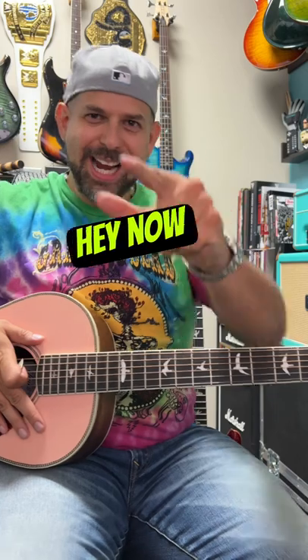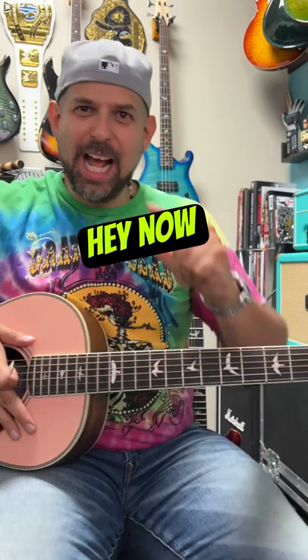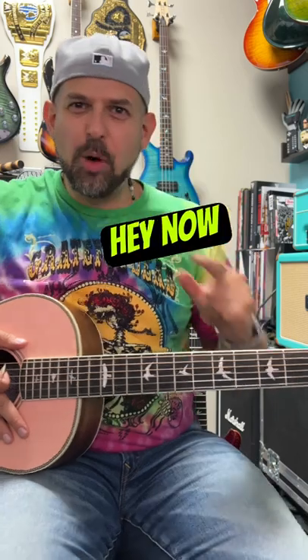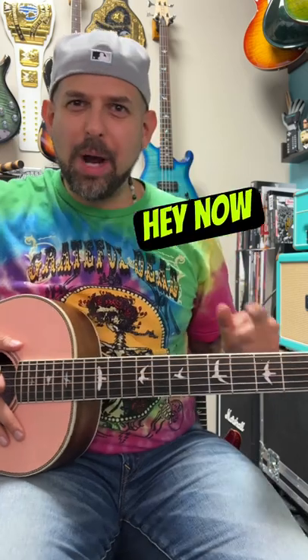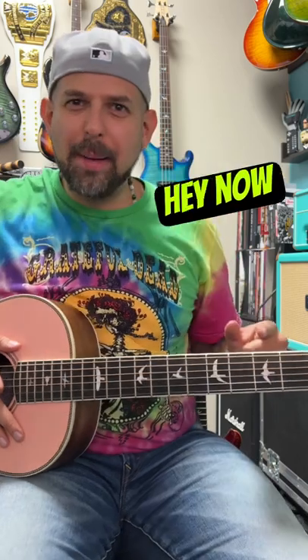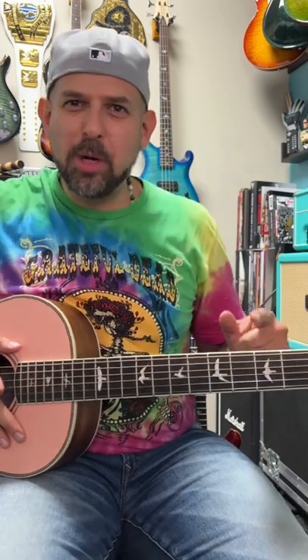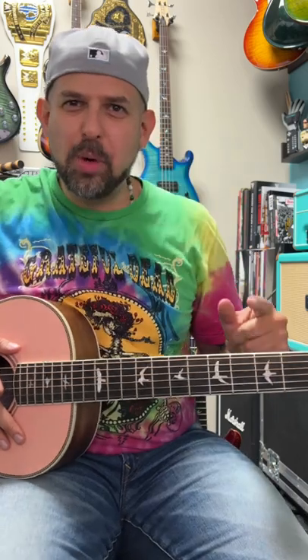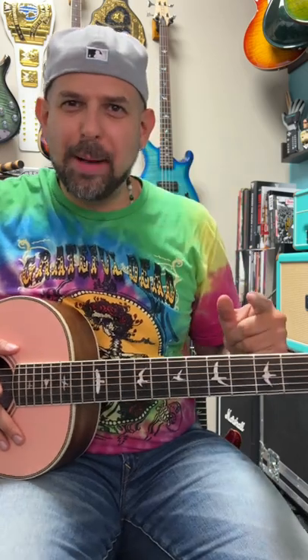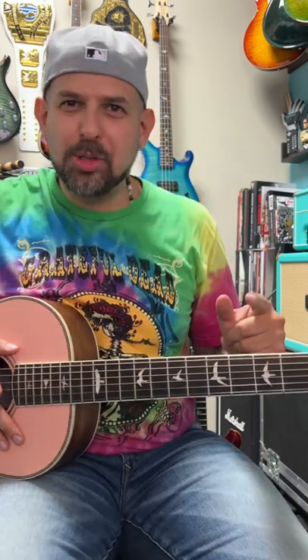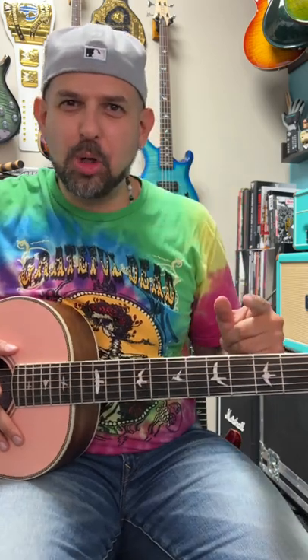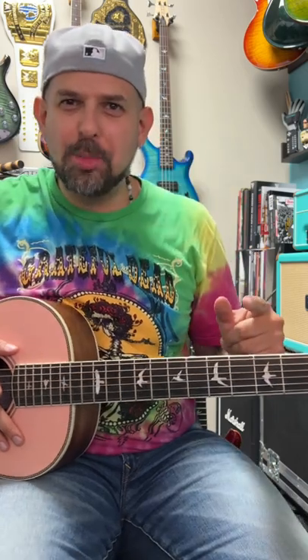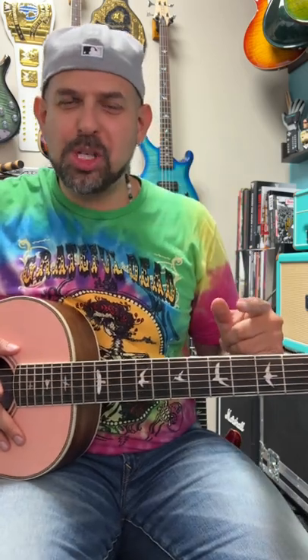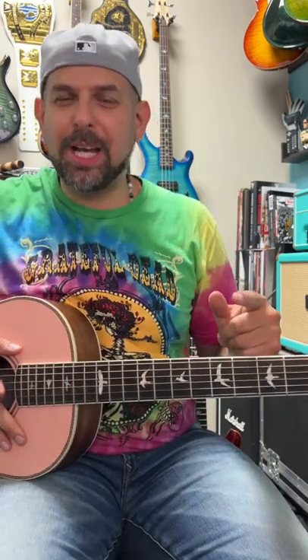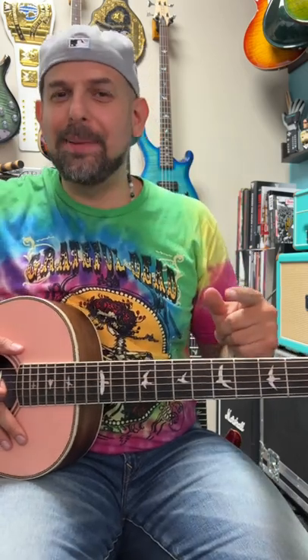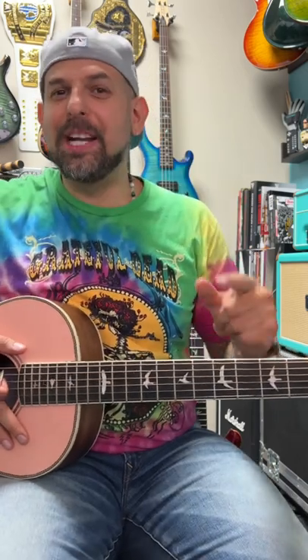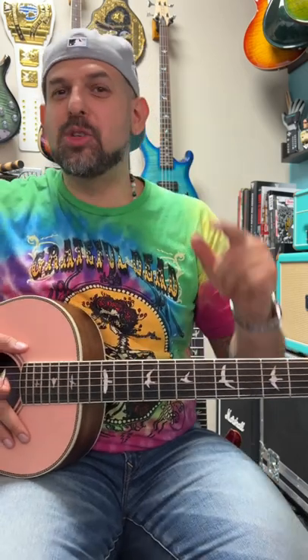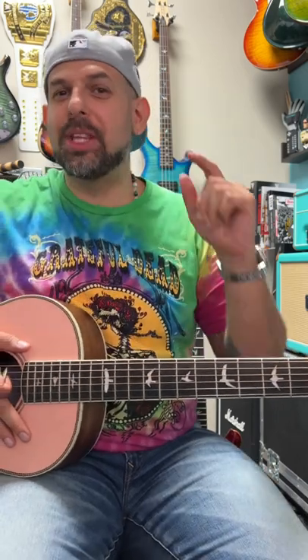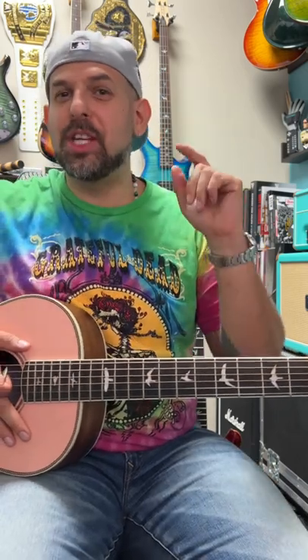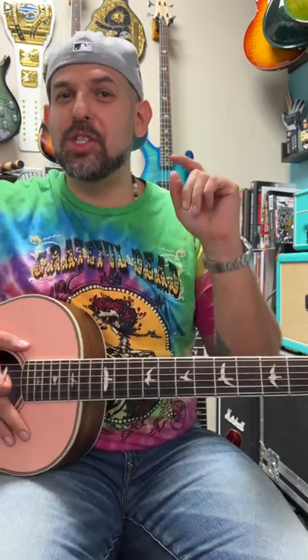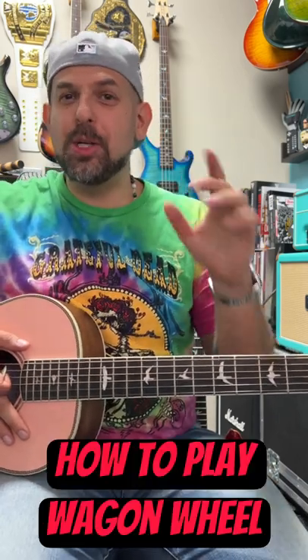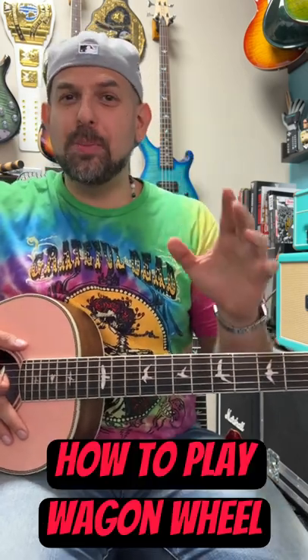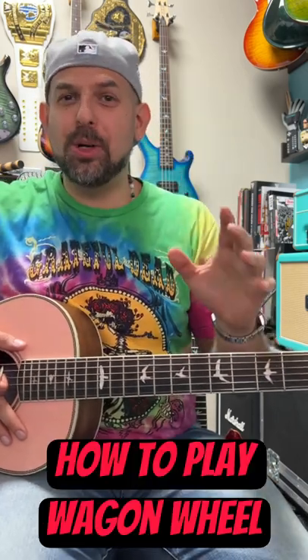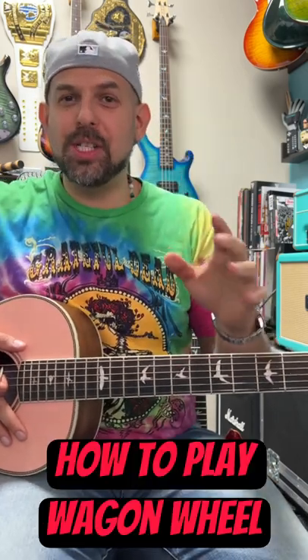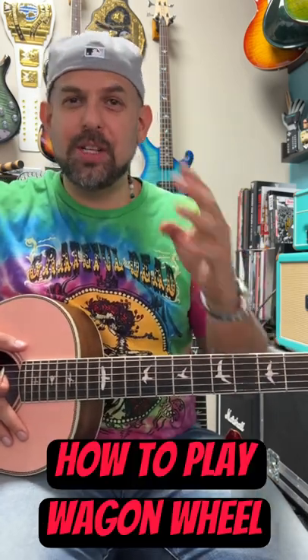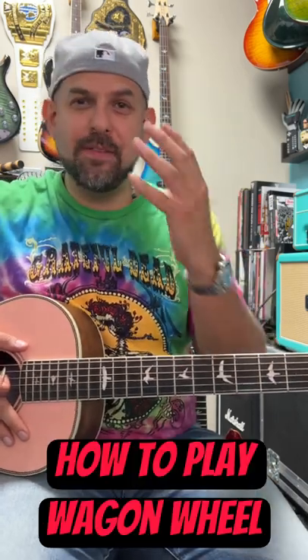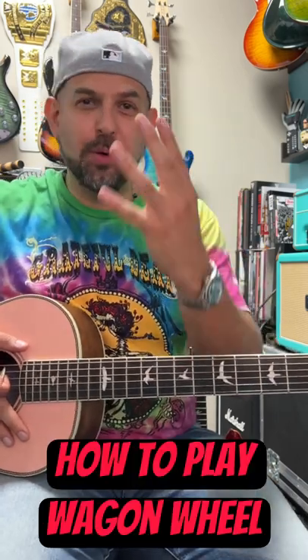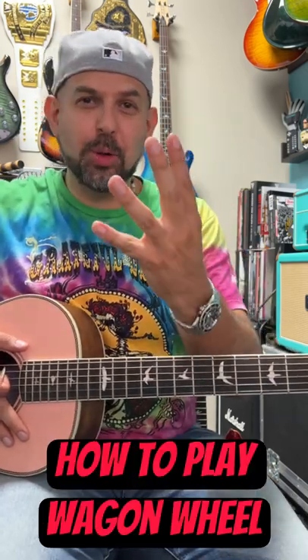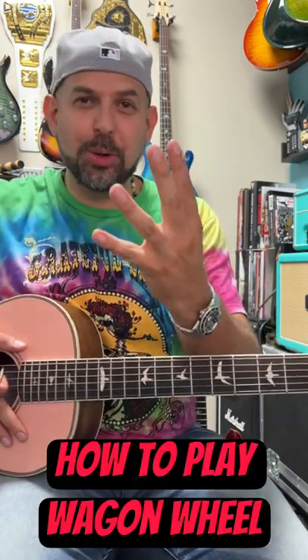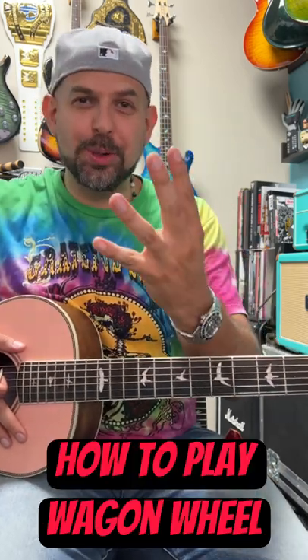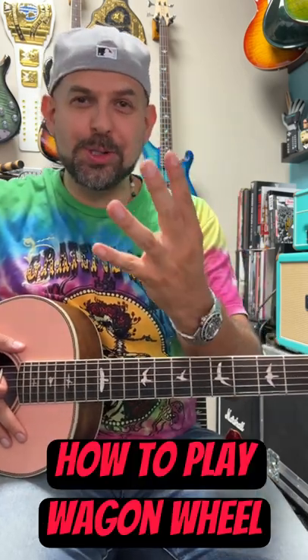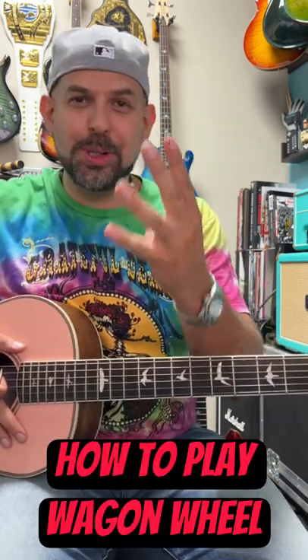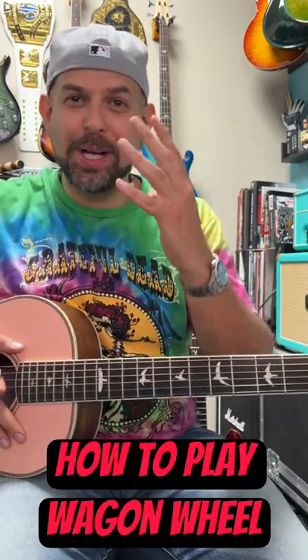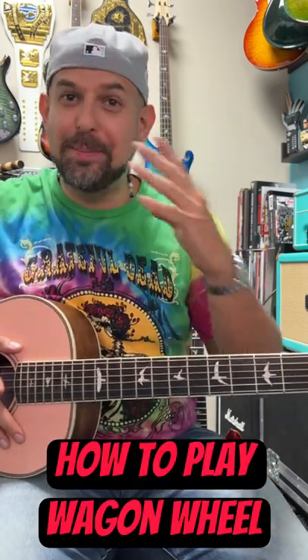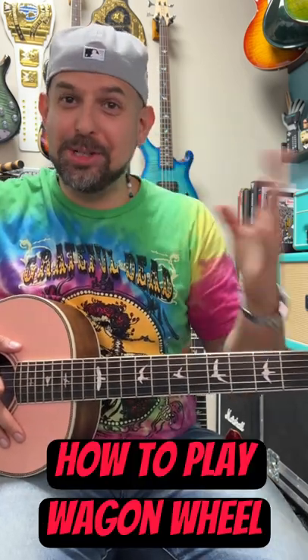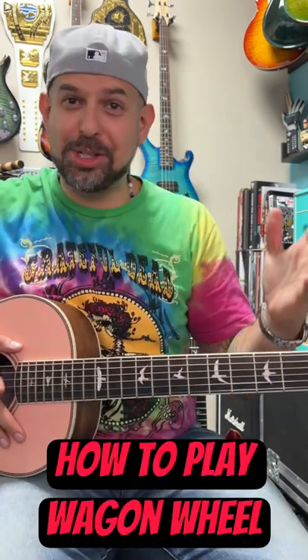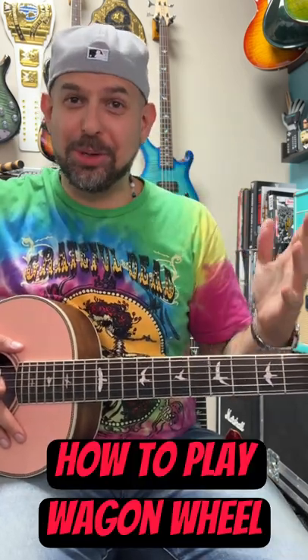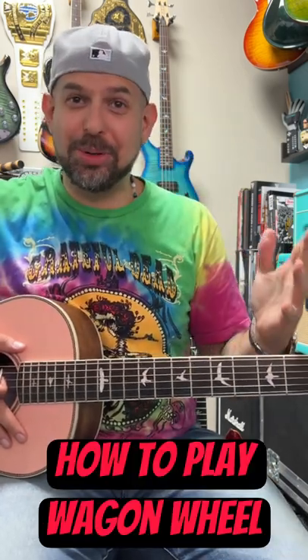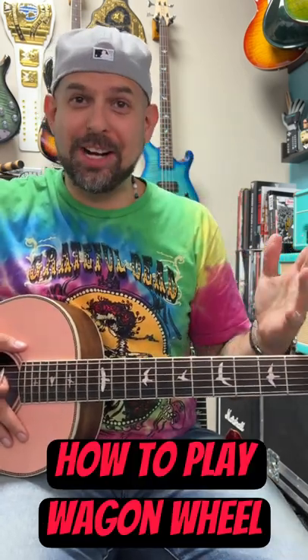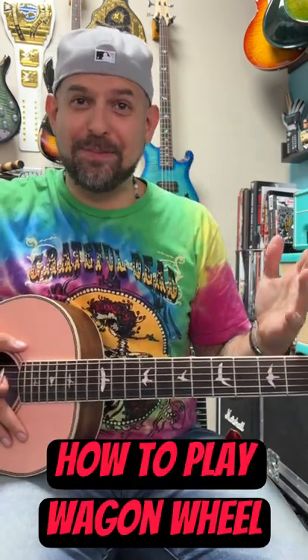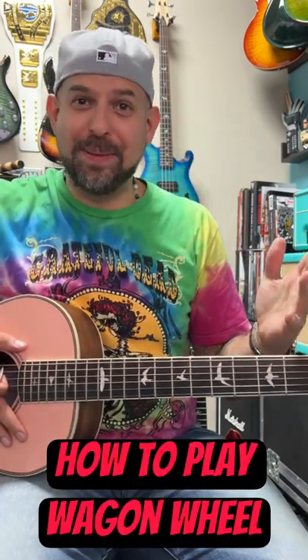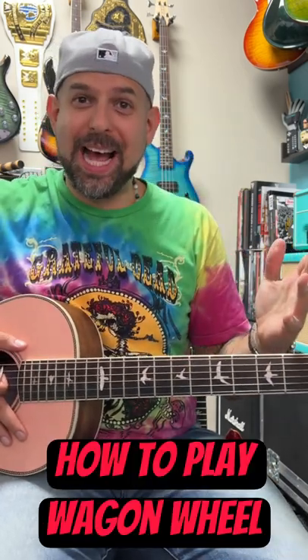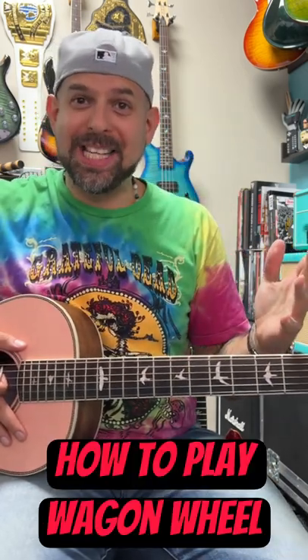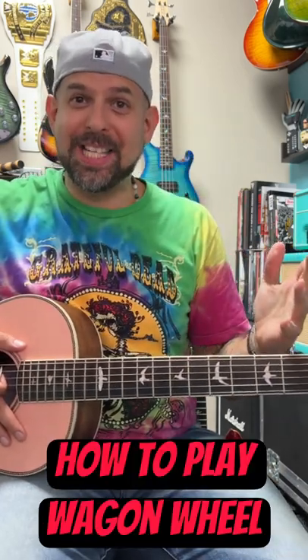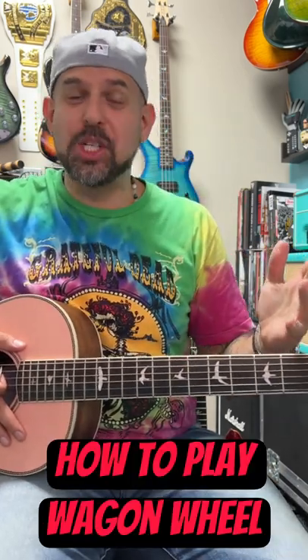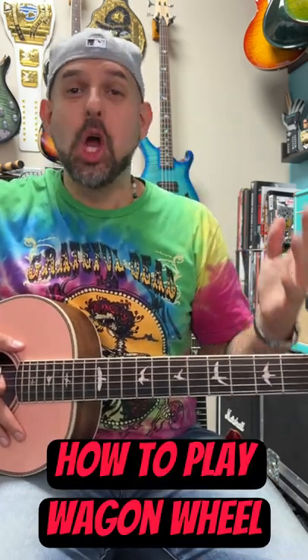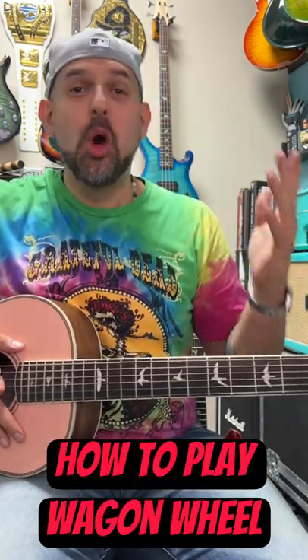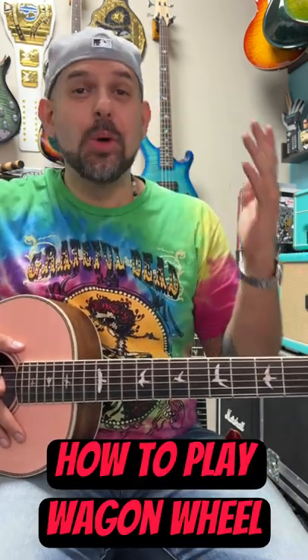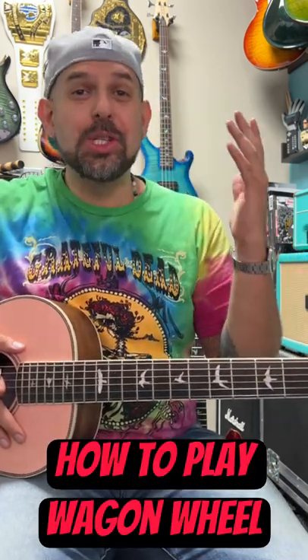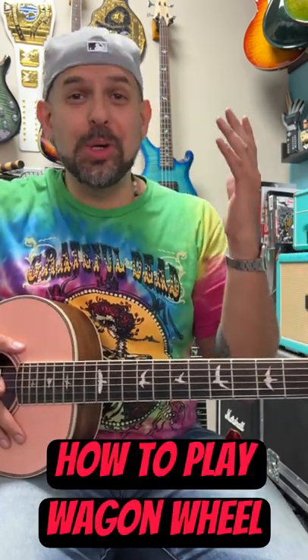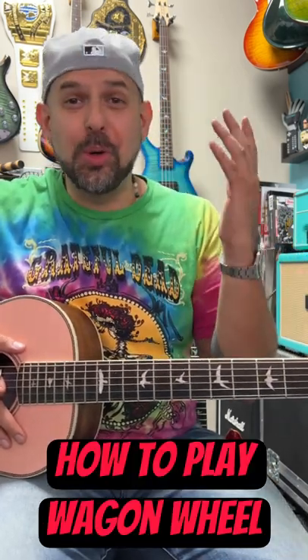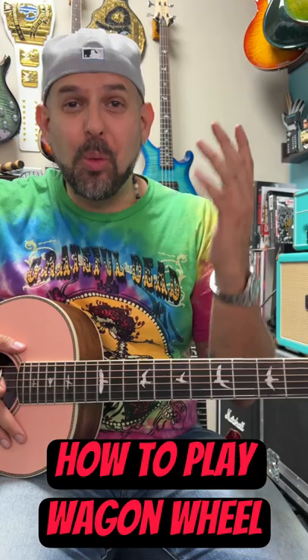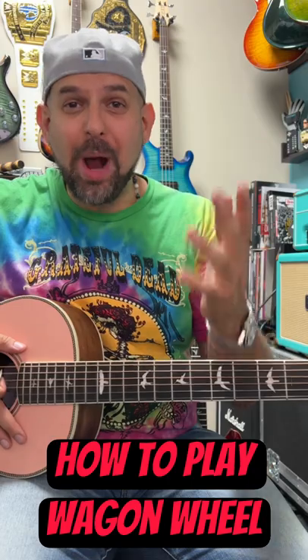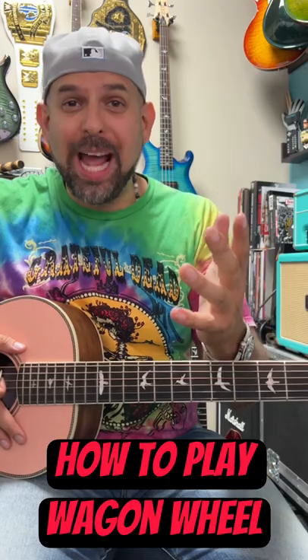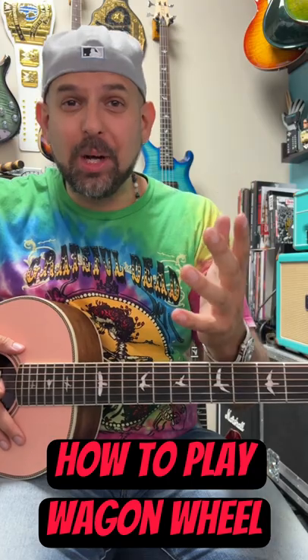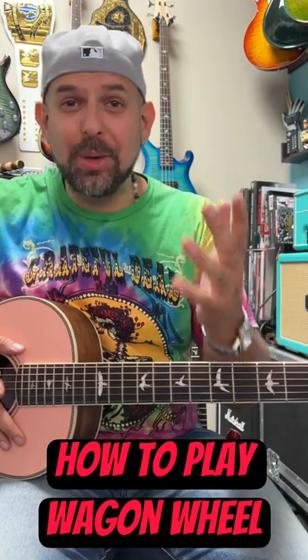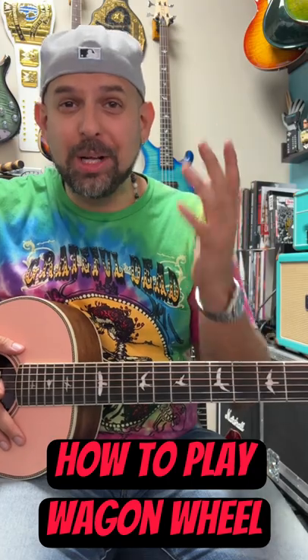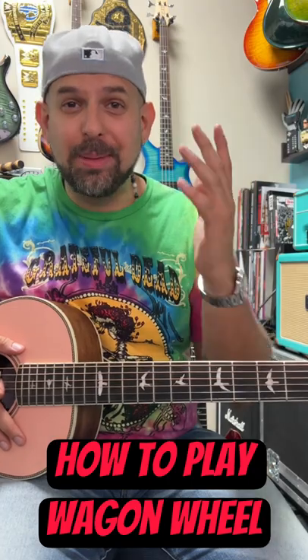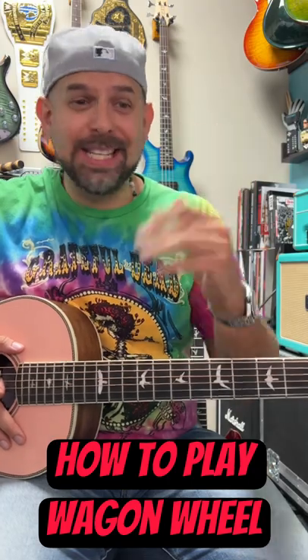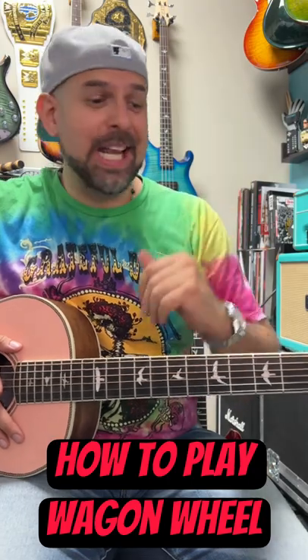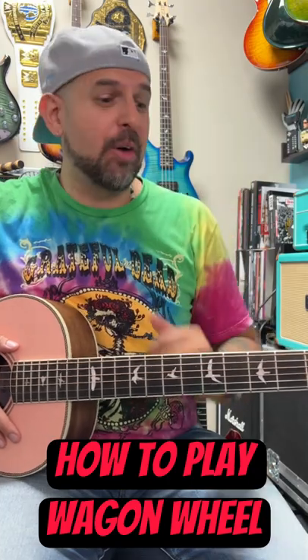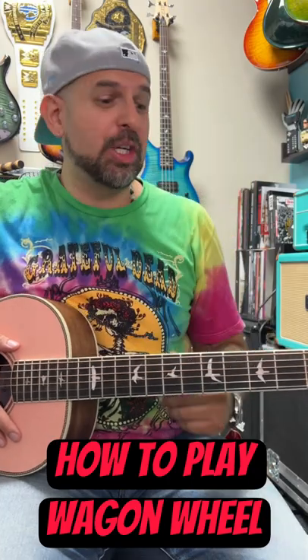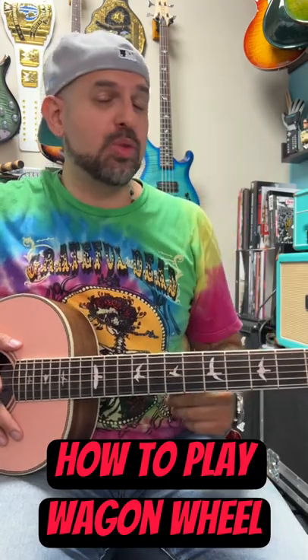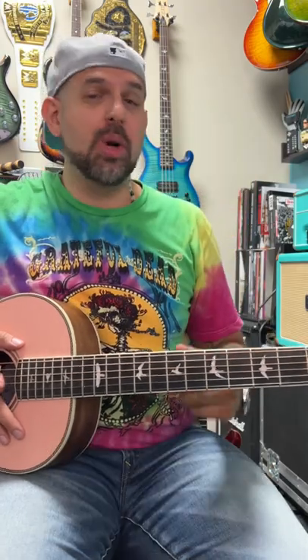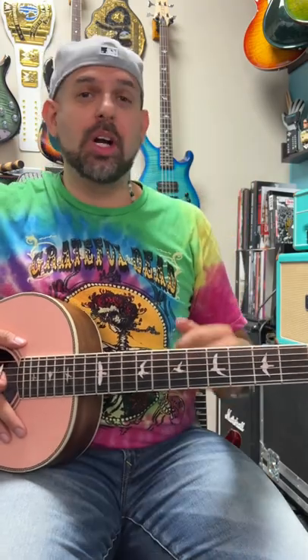Hey now, Rob here from Rob School of Music, coming at you with a super easy four-chord song — a musical rite of passage. We're doing Wagon Wheel by Darius Rucker.